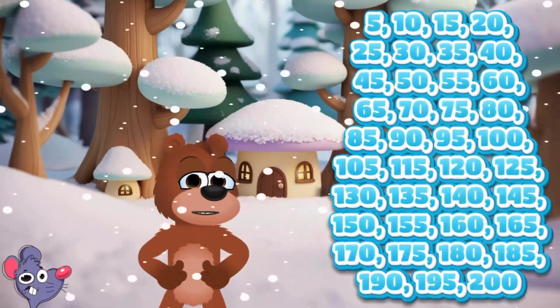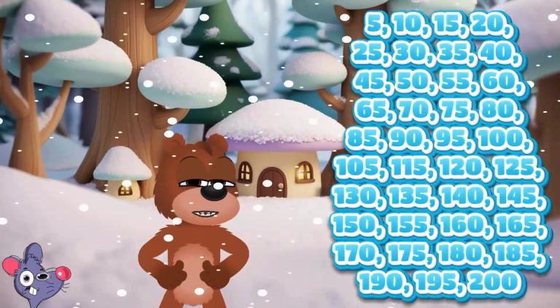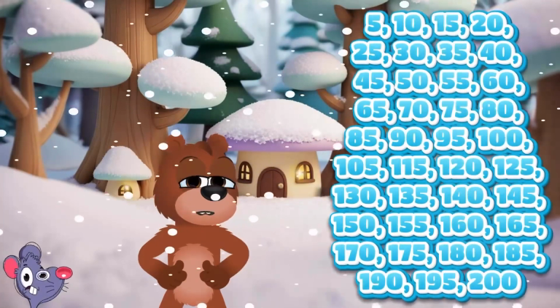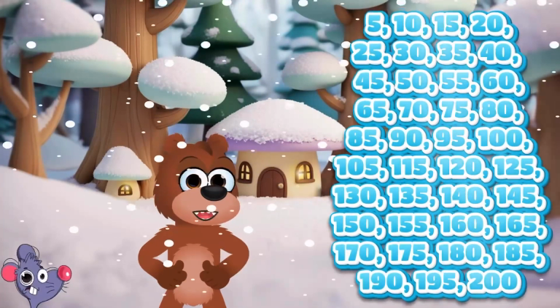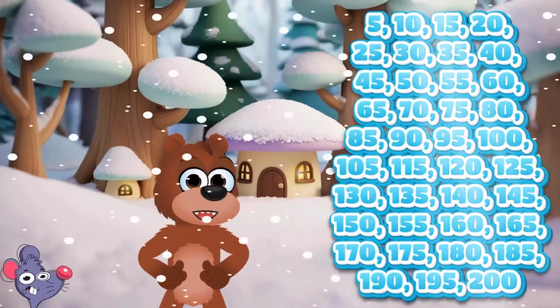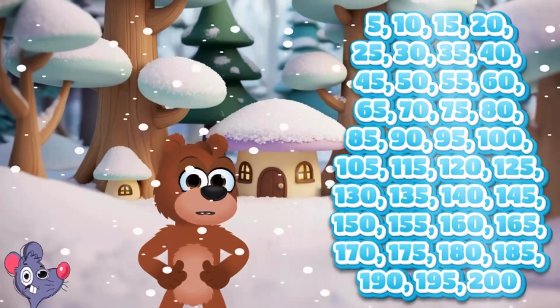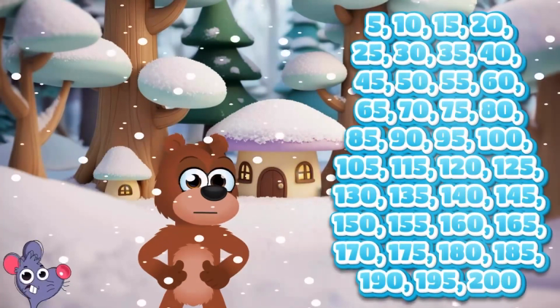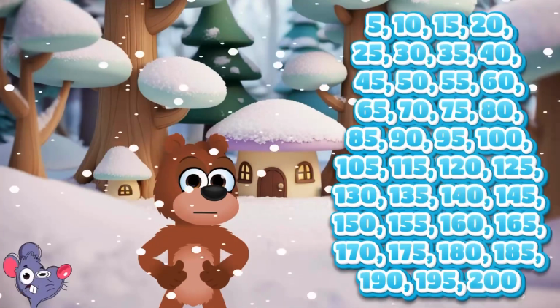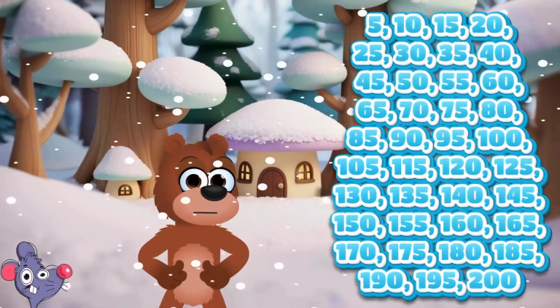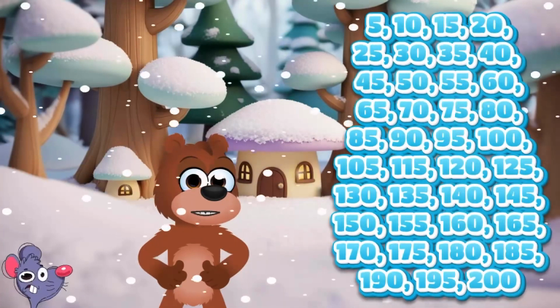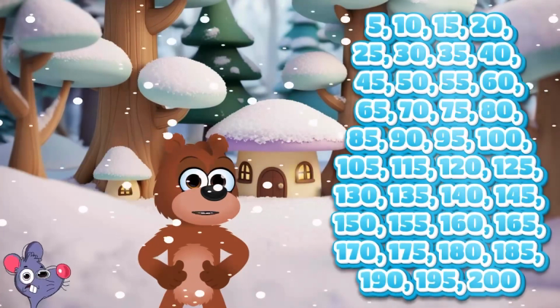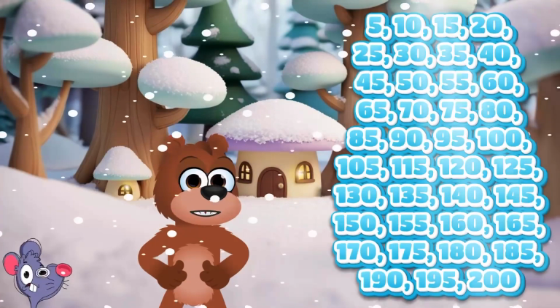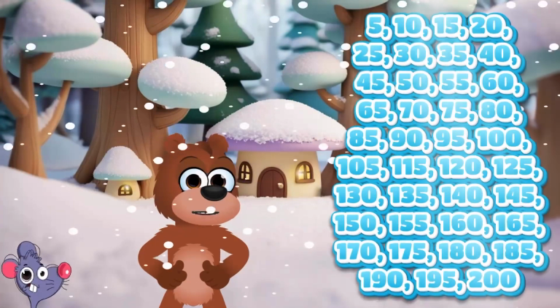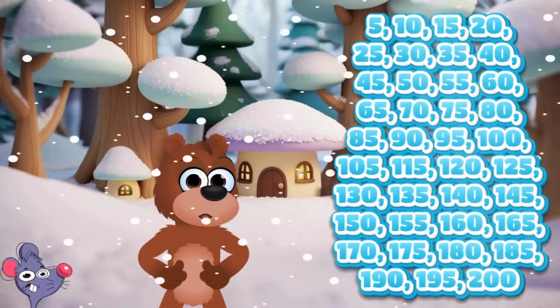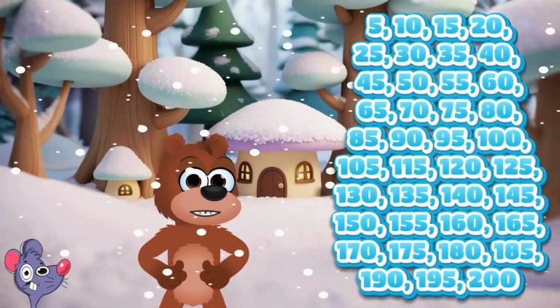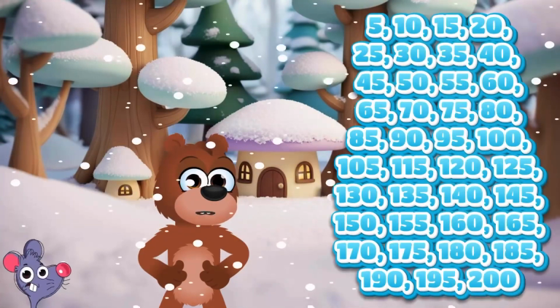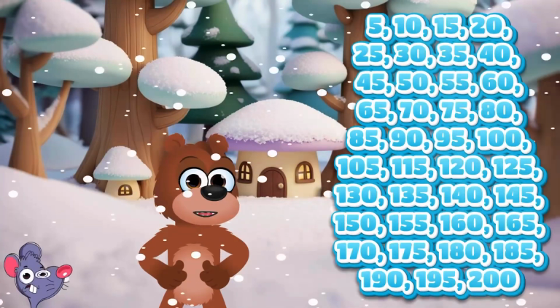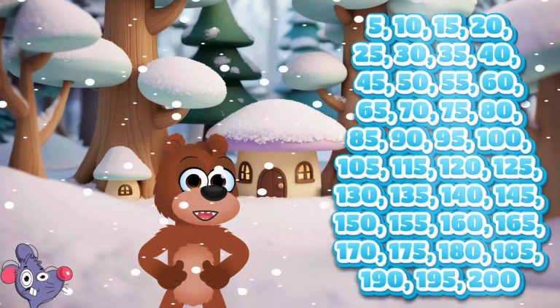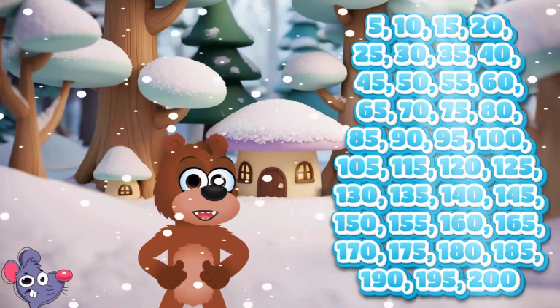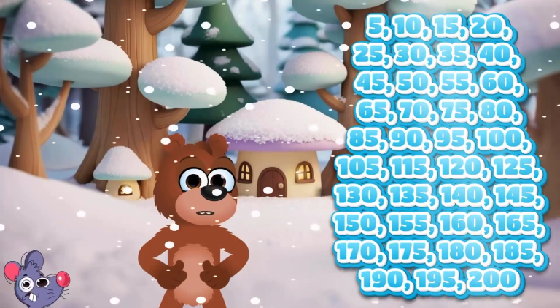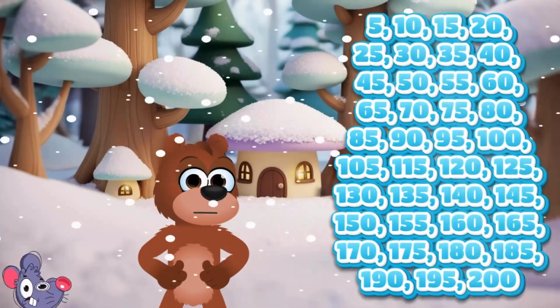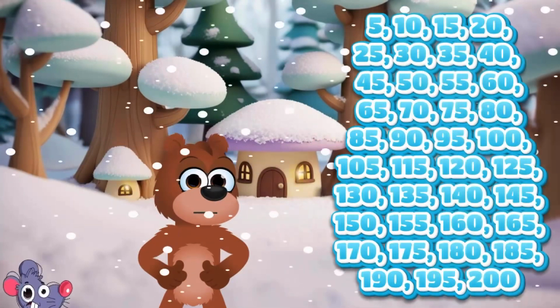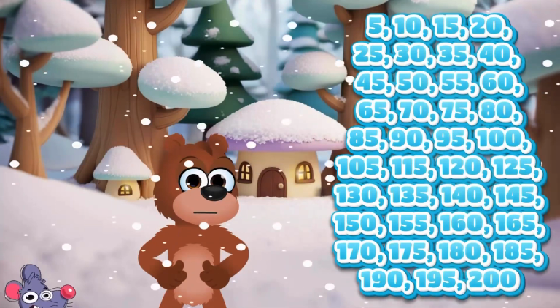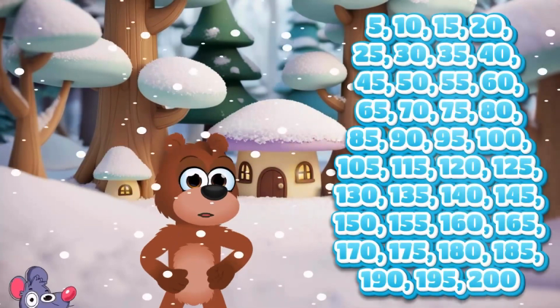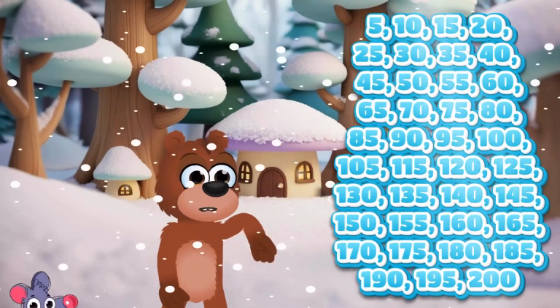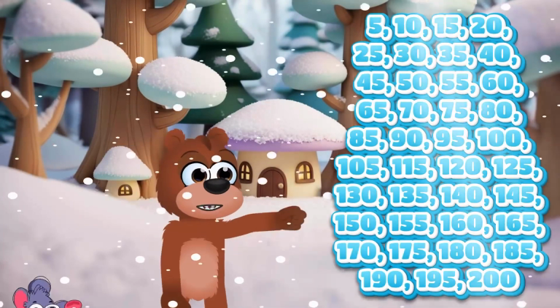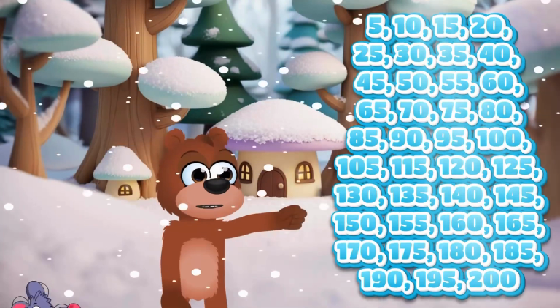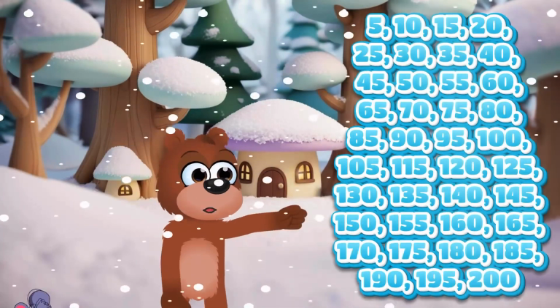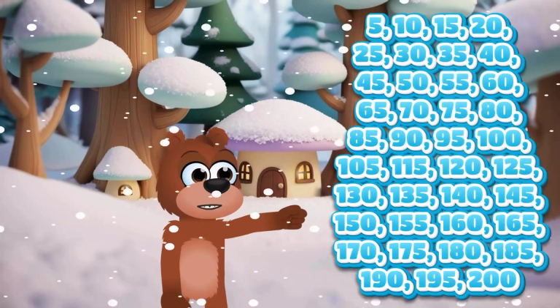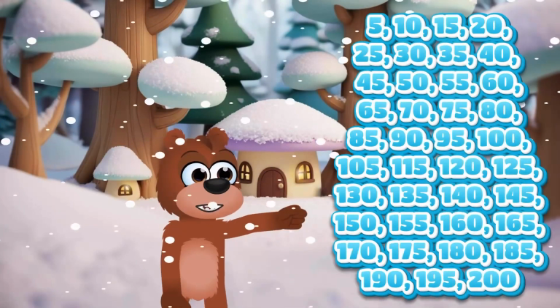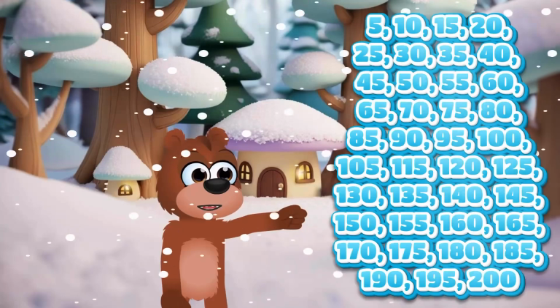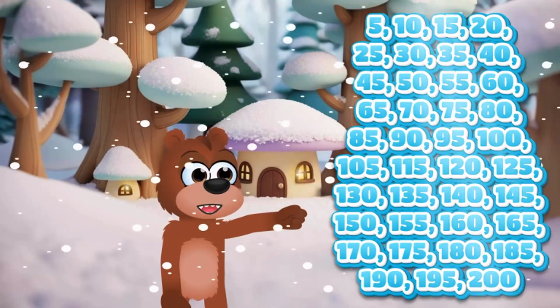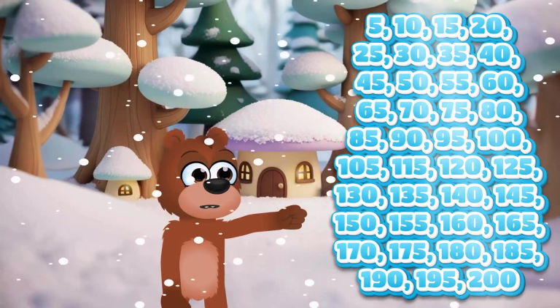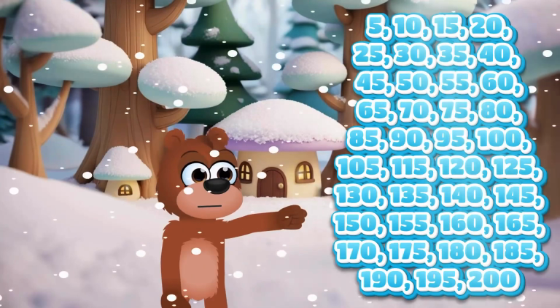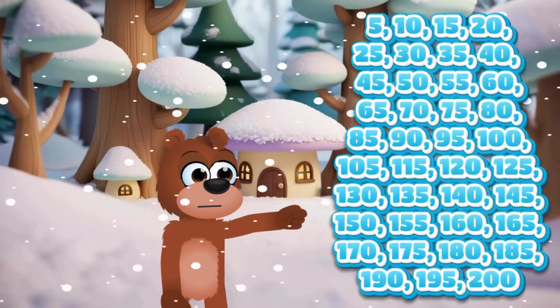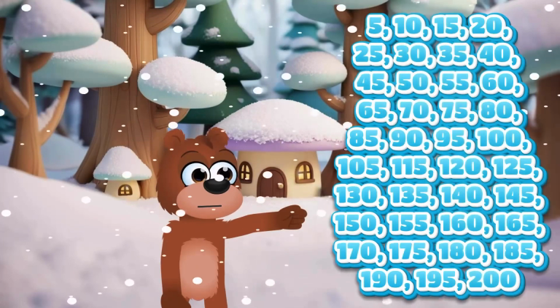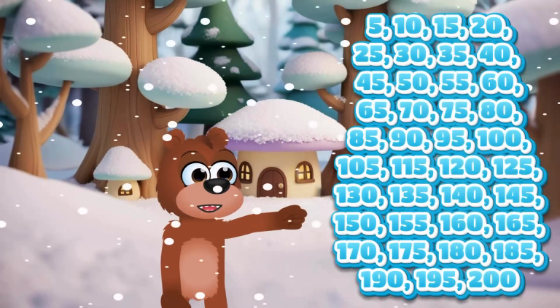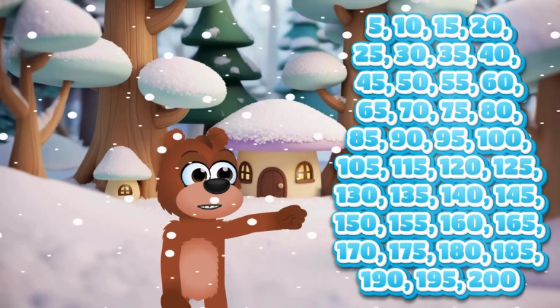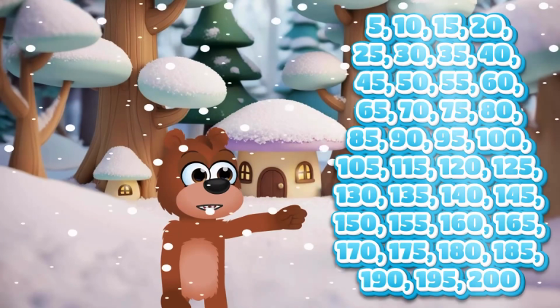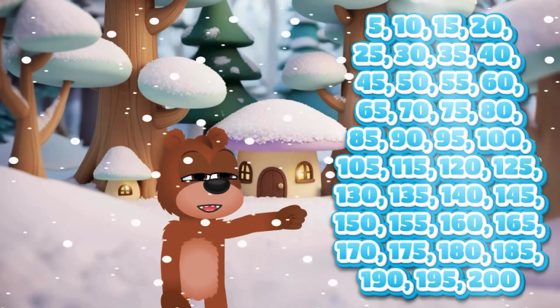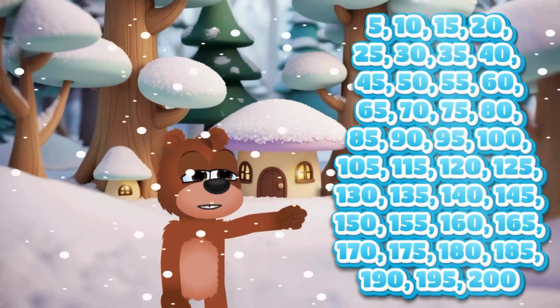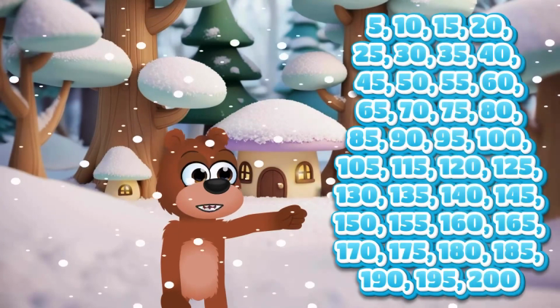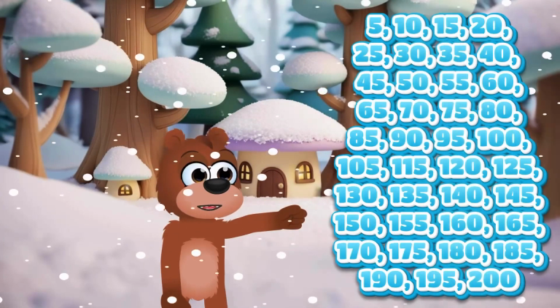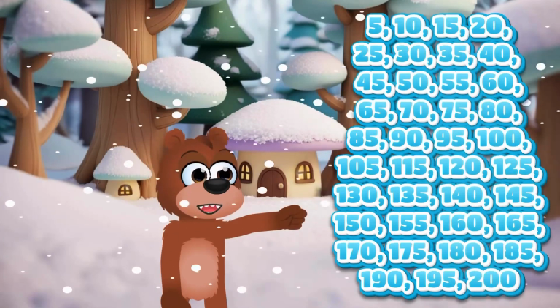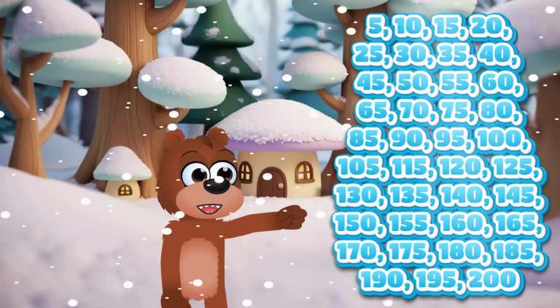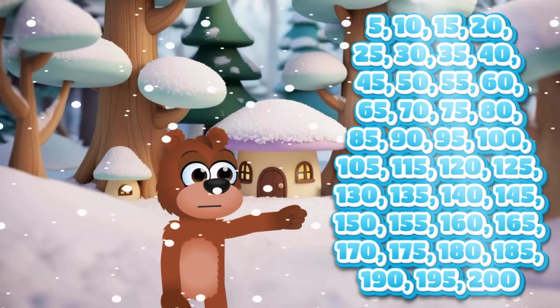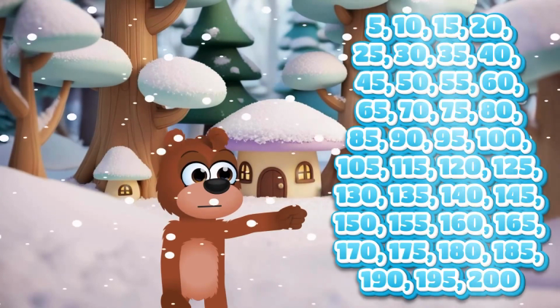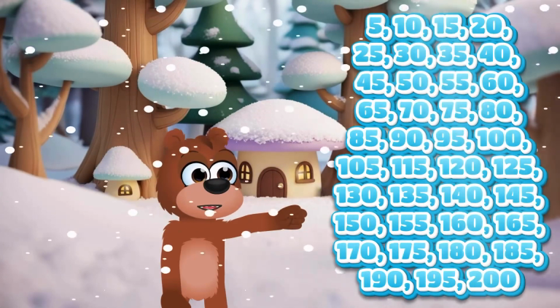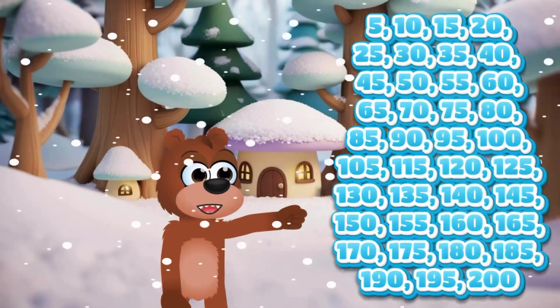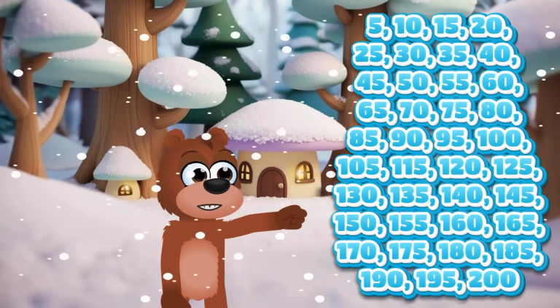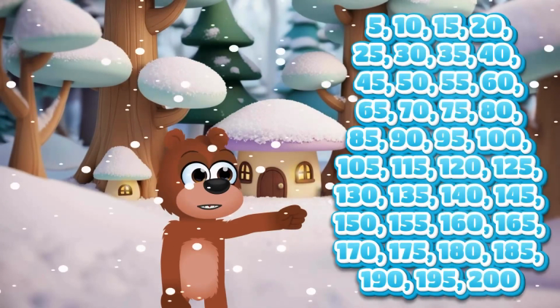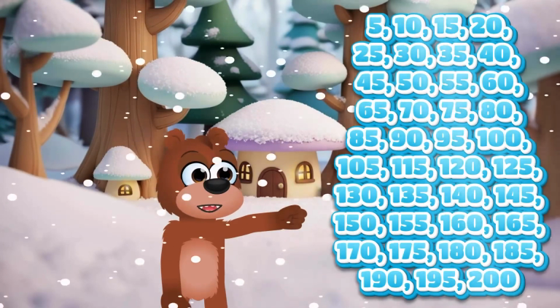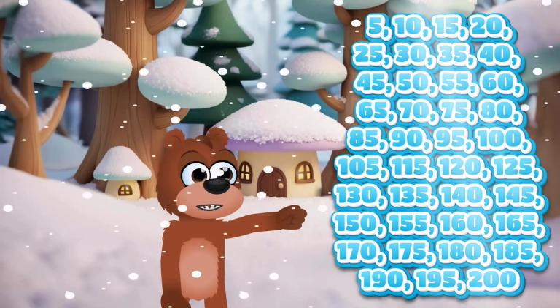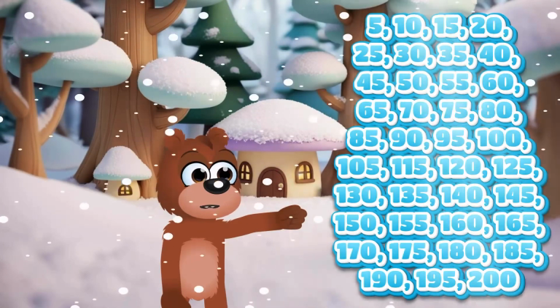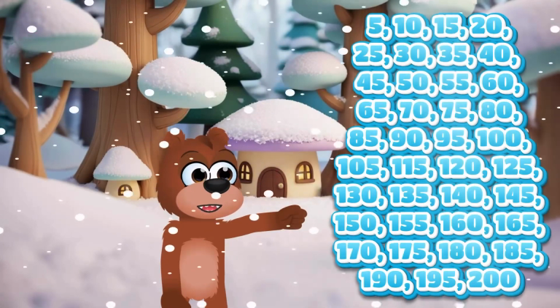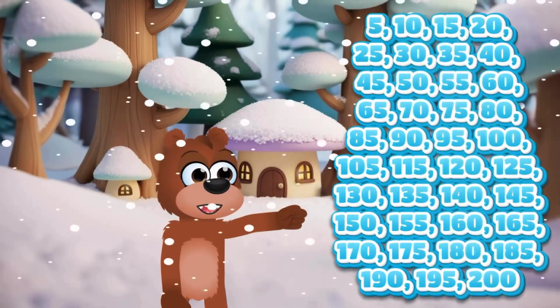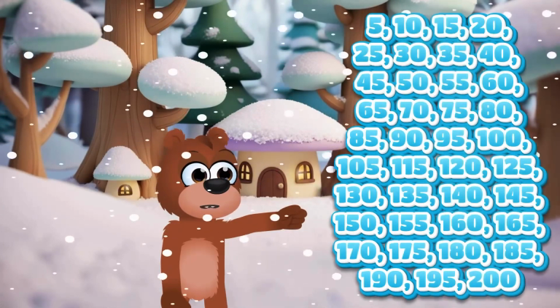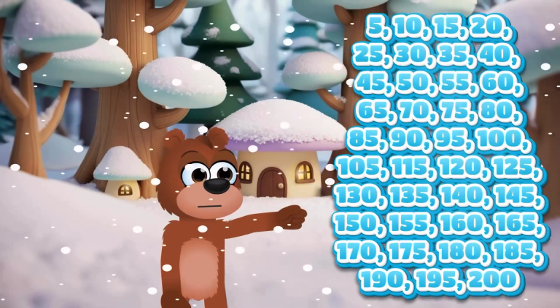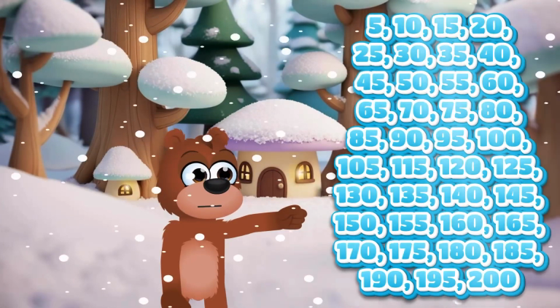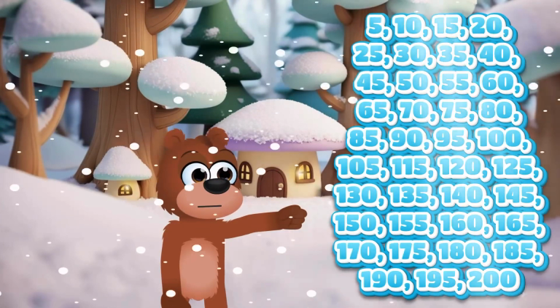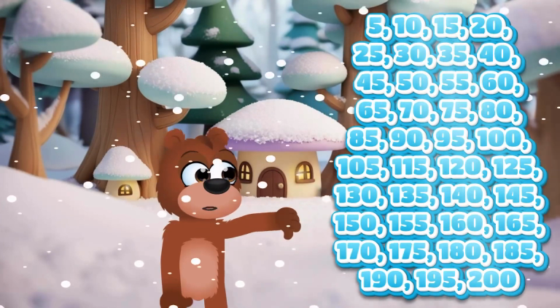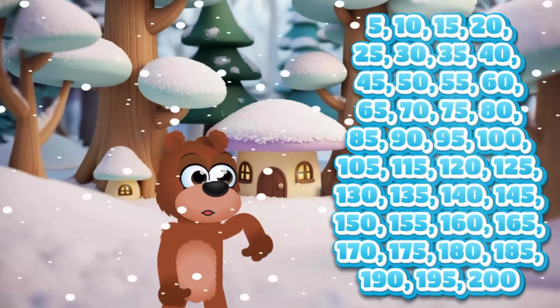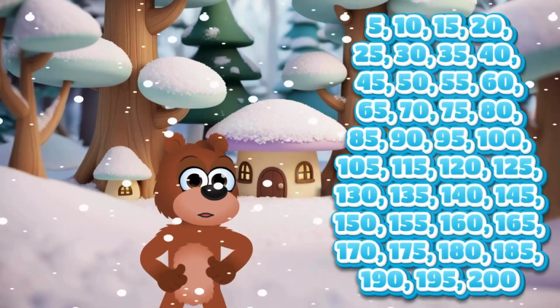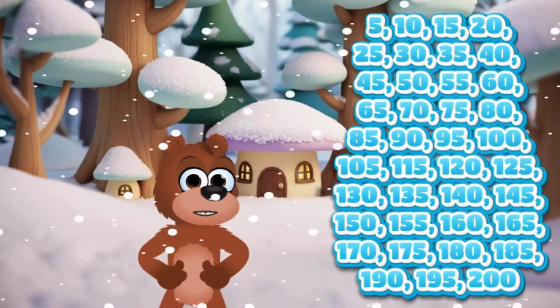55, 60, 65, 70, 75, 80, 85, 90, 95, 100,